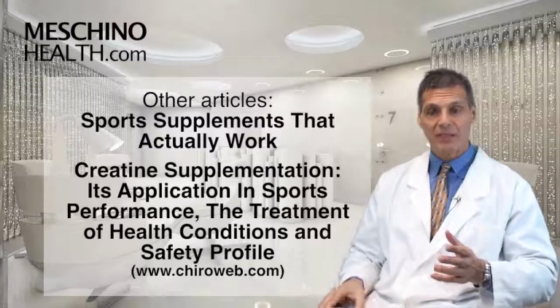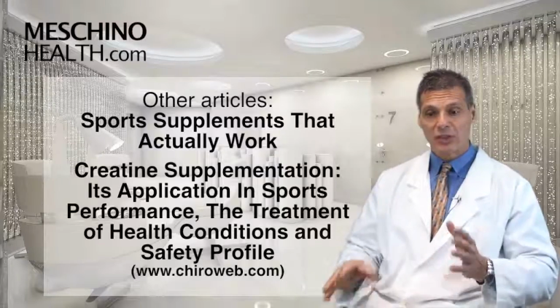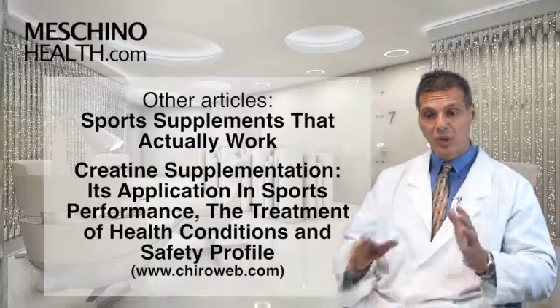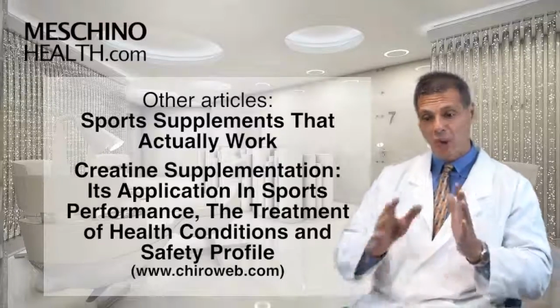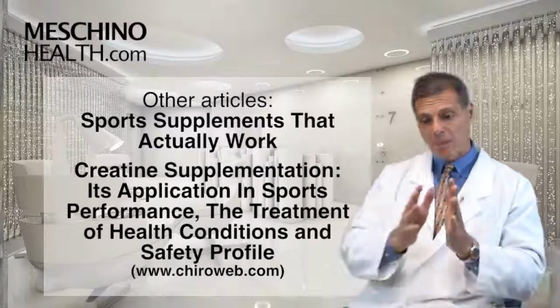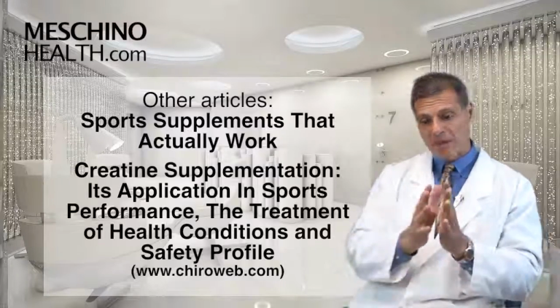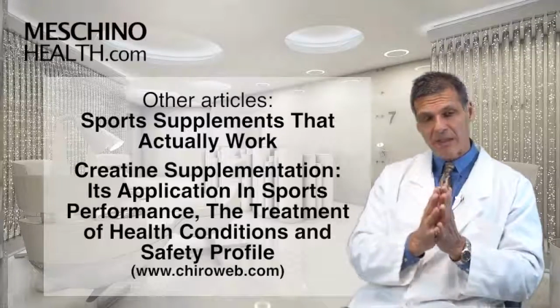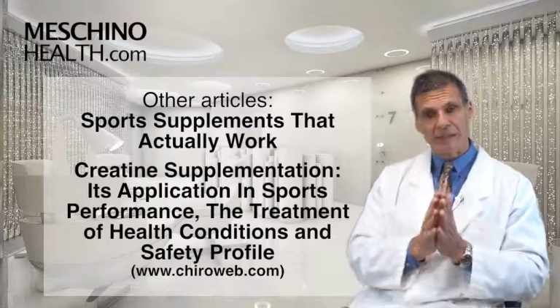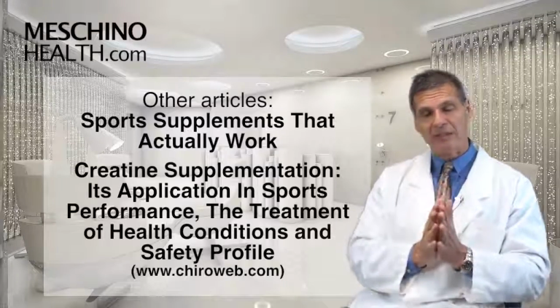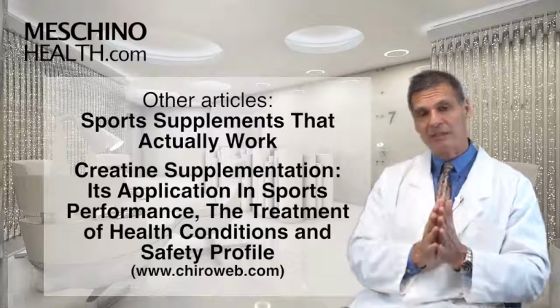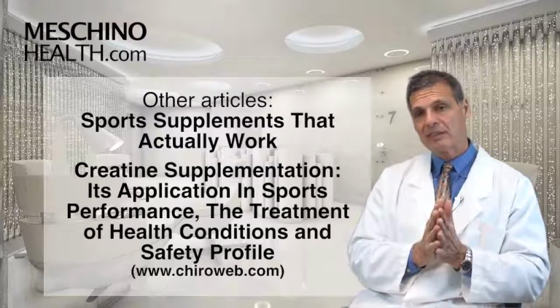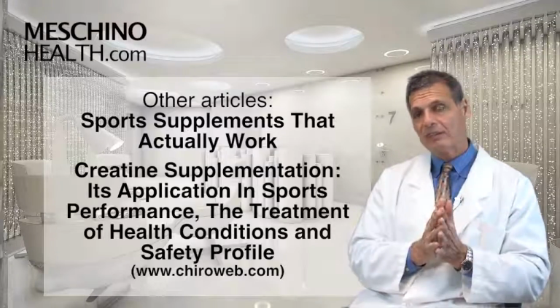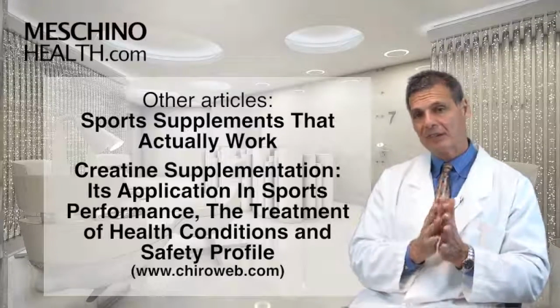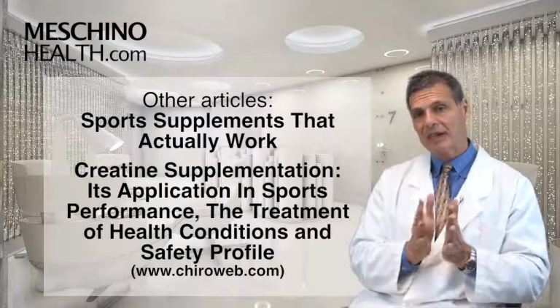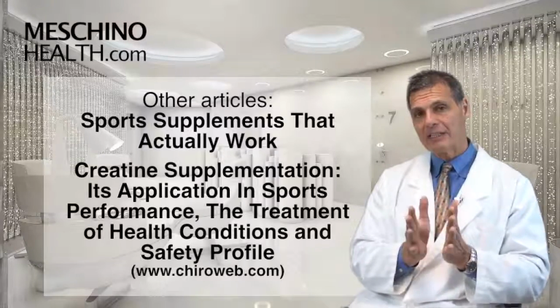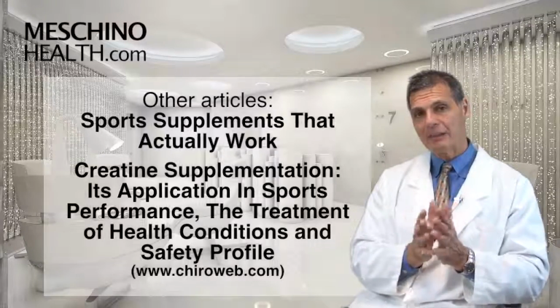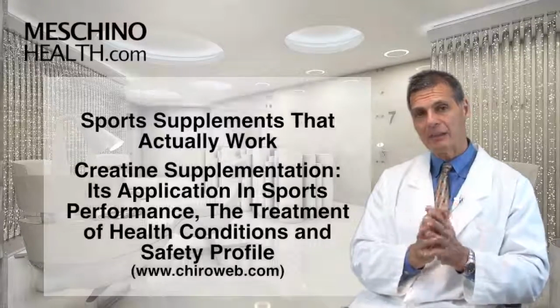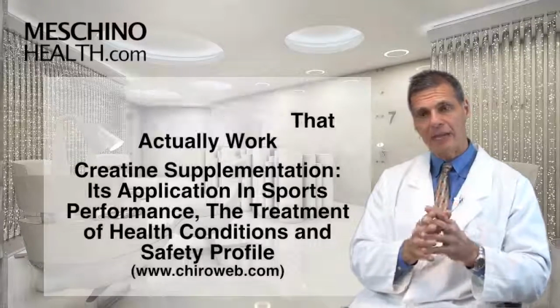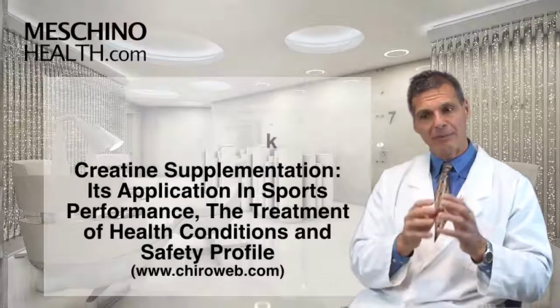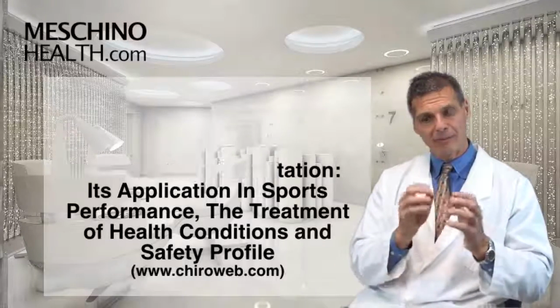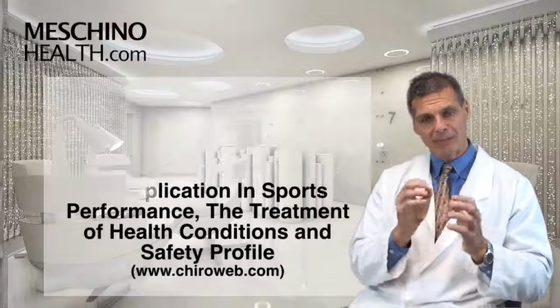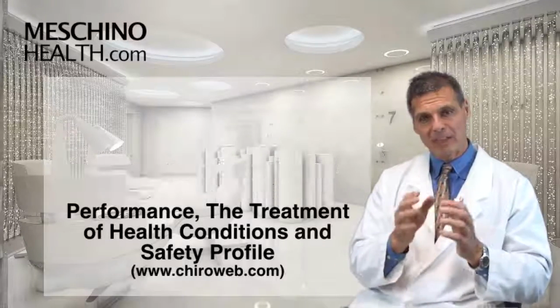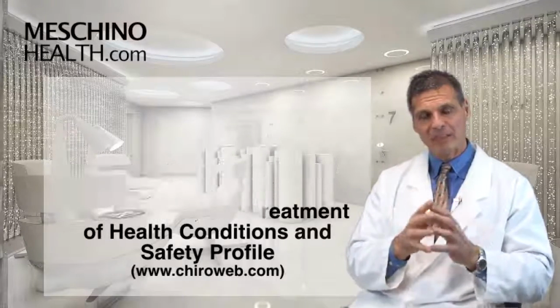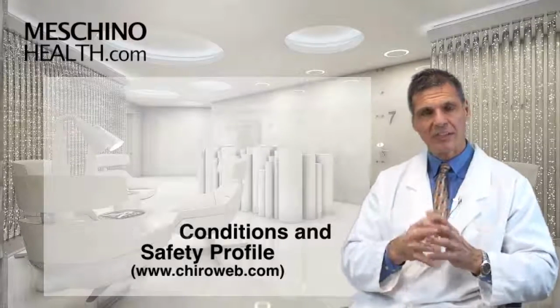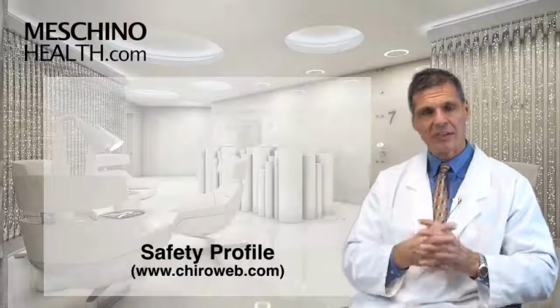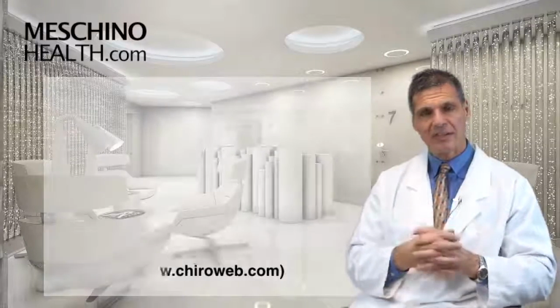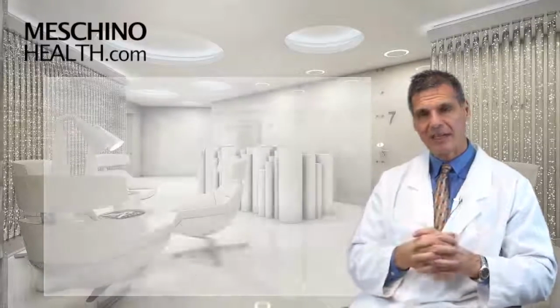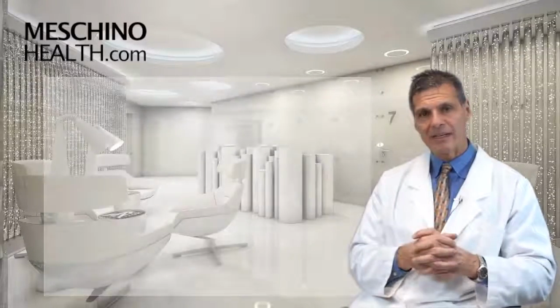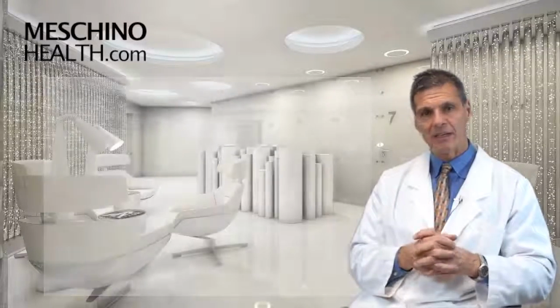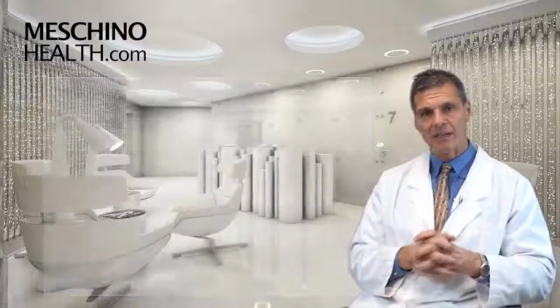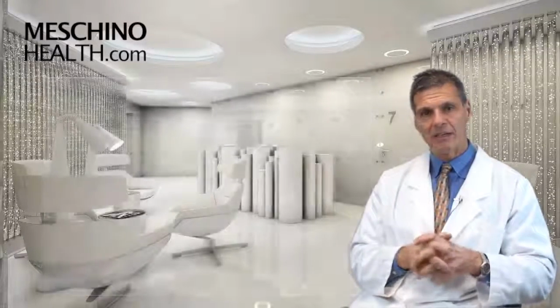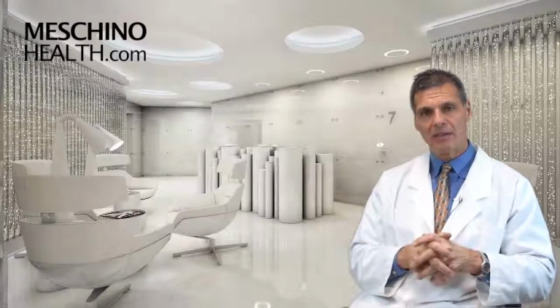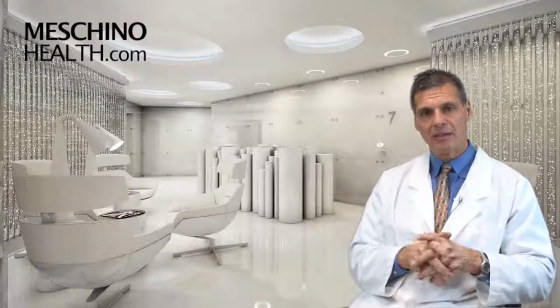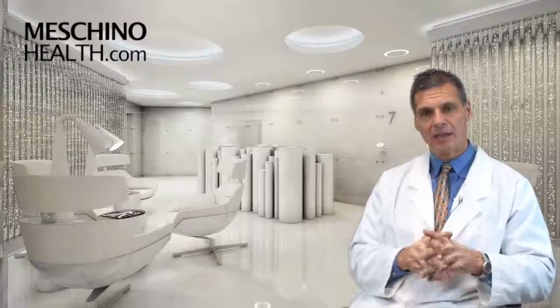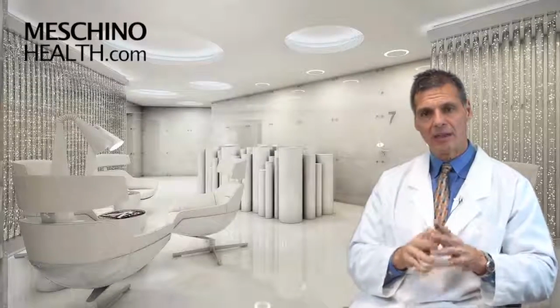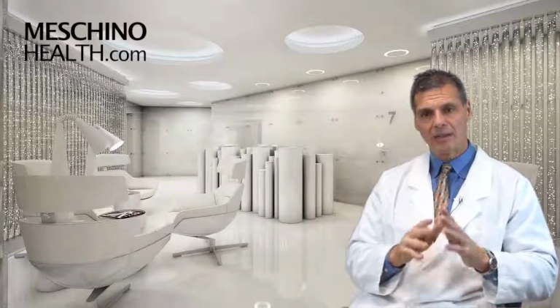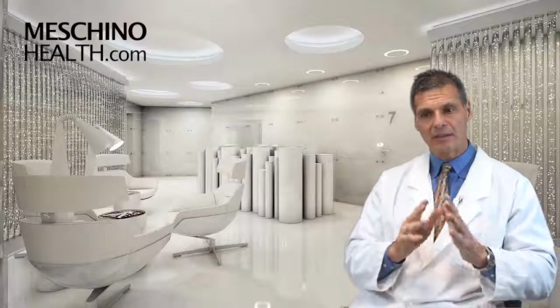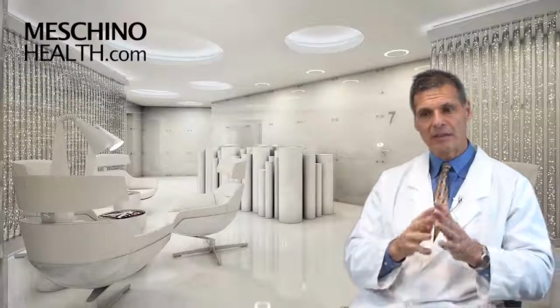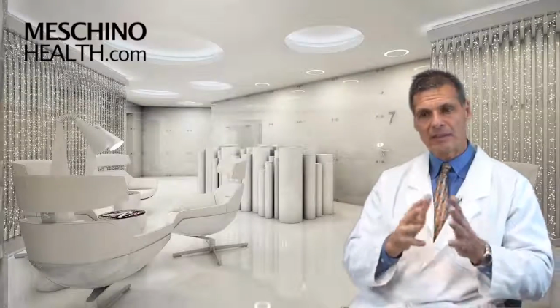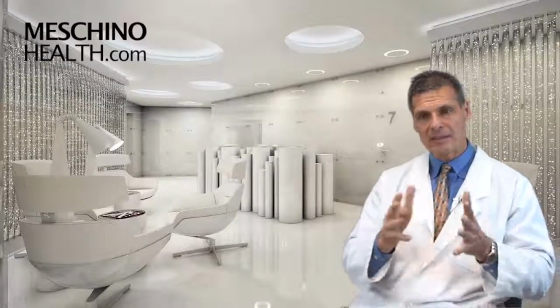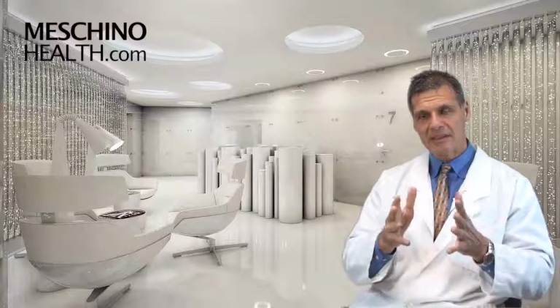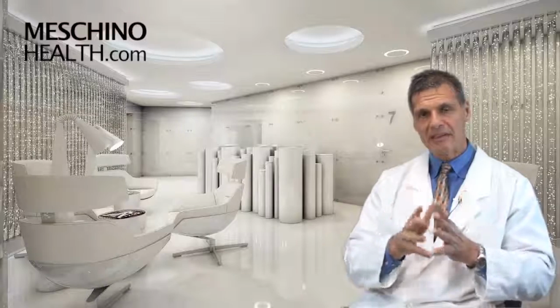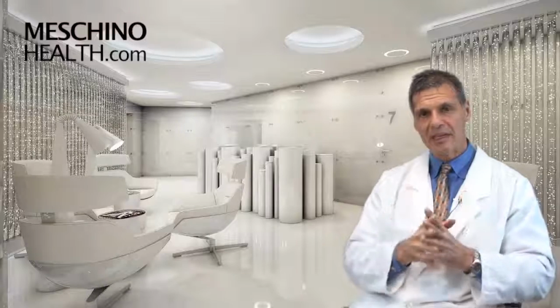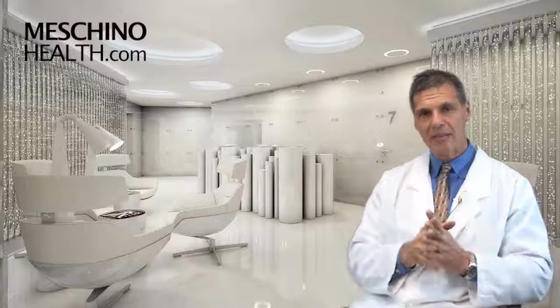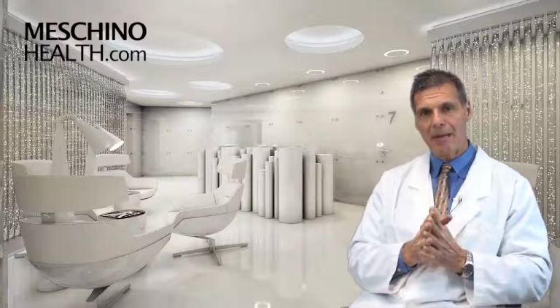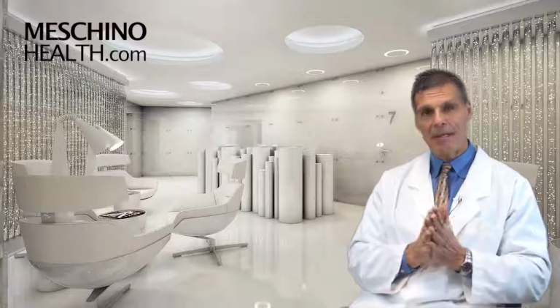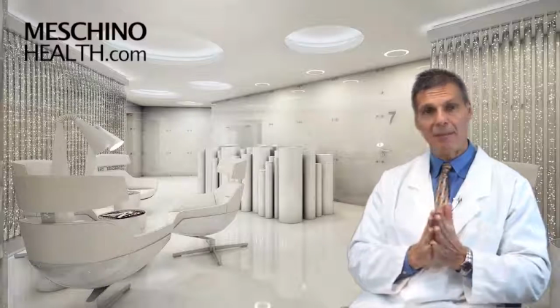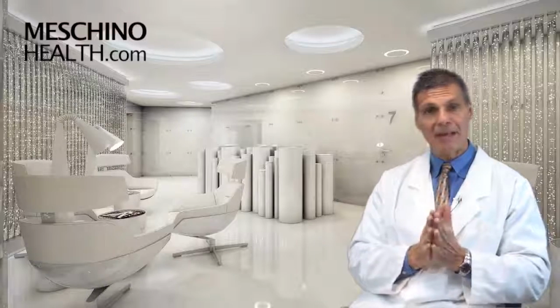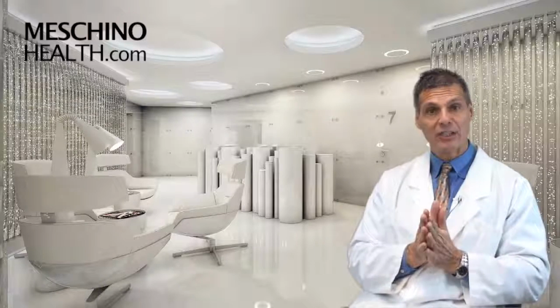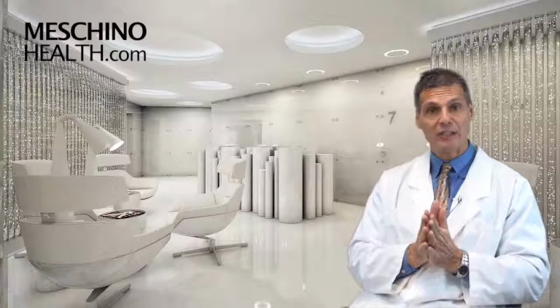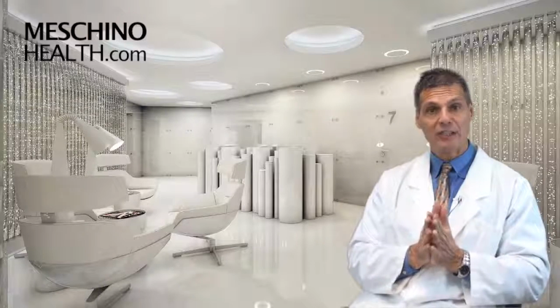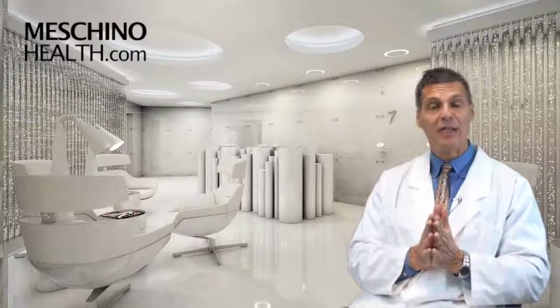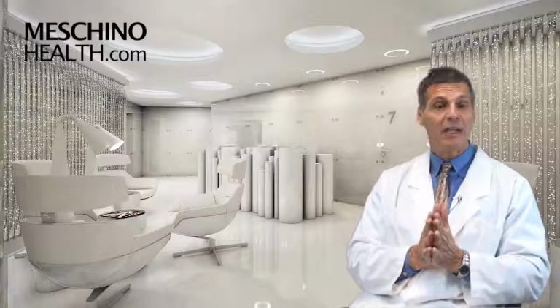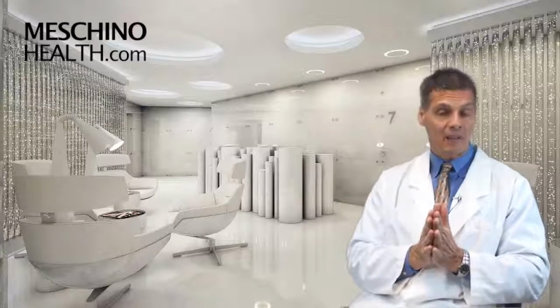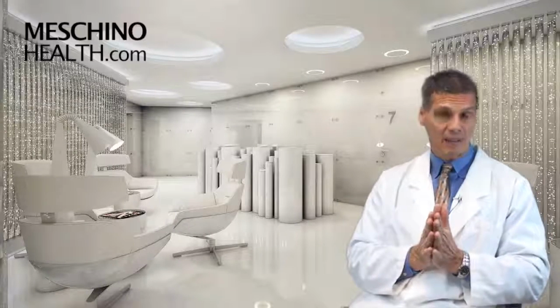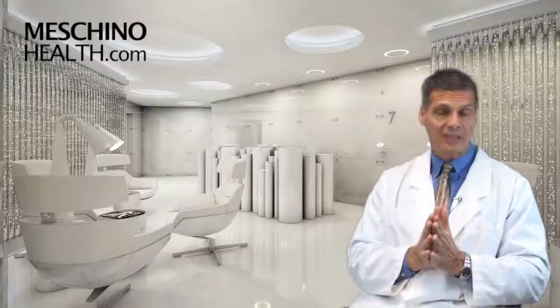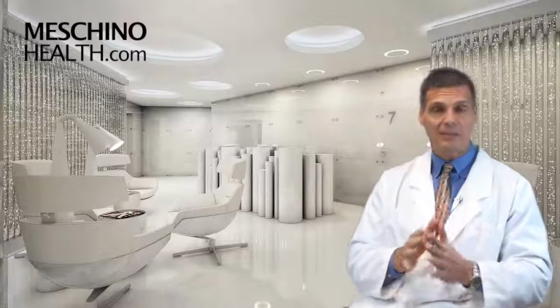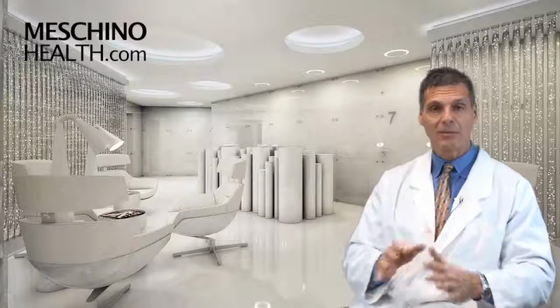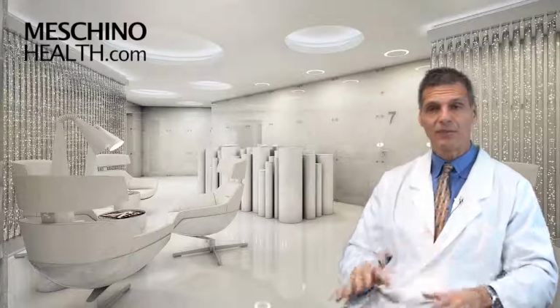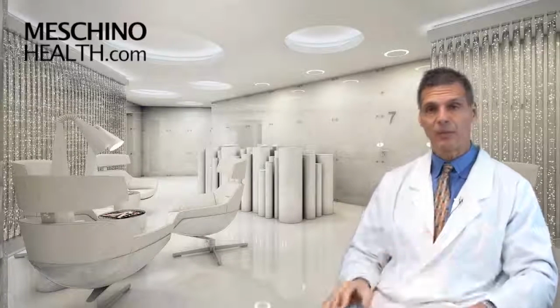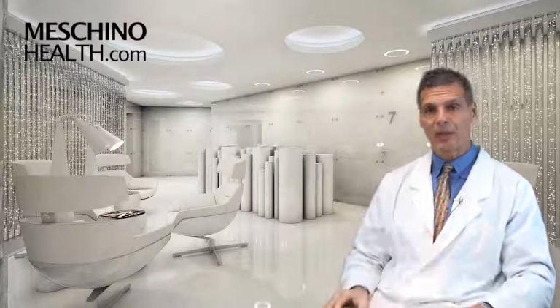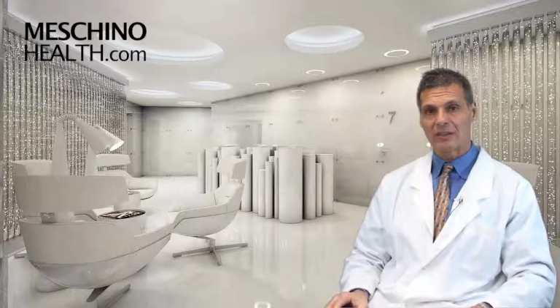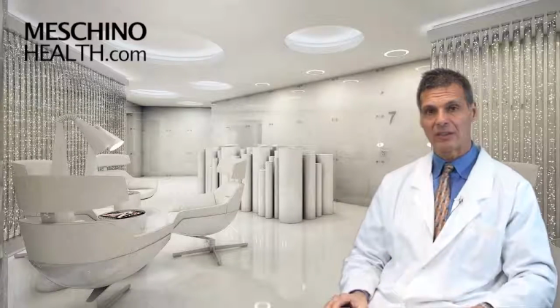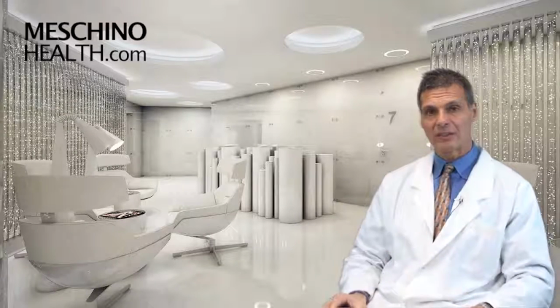I hope that you found this to be valuable. I would suggest that you read that article on creatine and diabetic management, and thanks so much for watching.